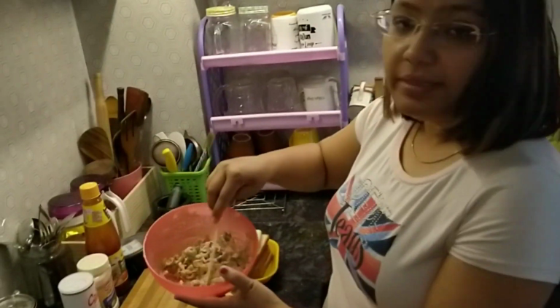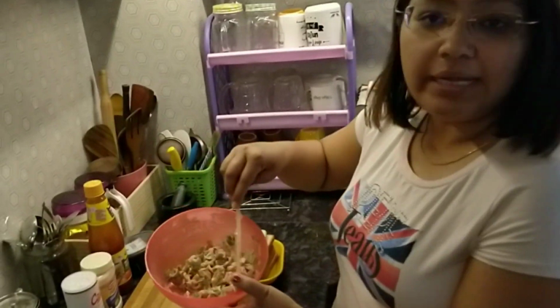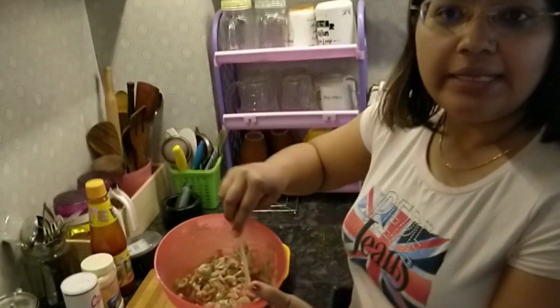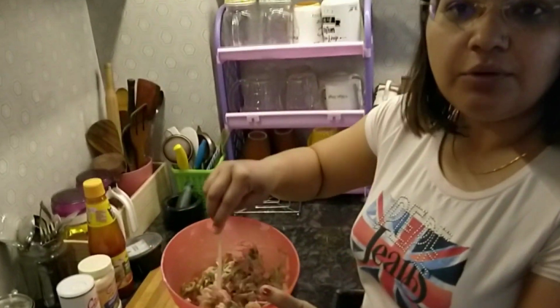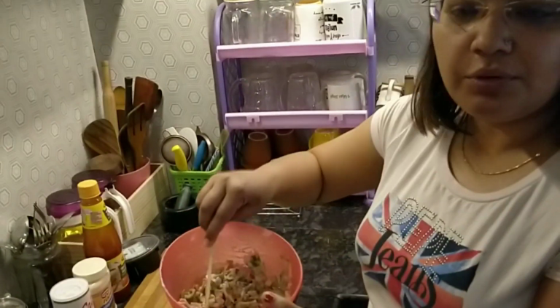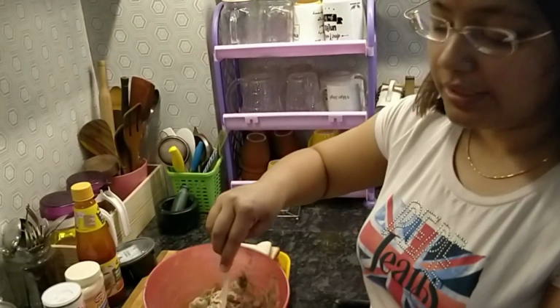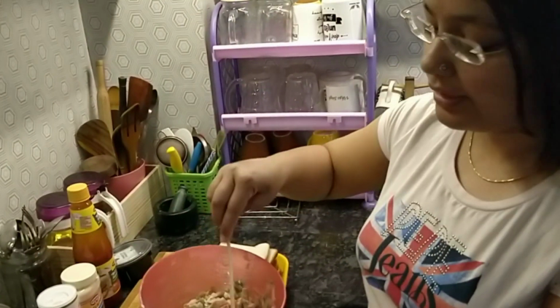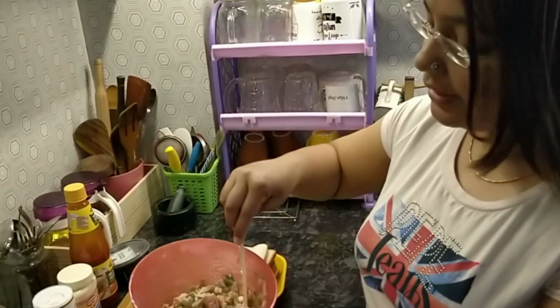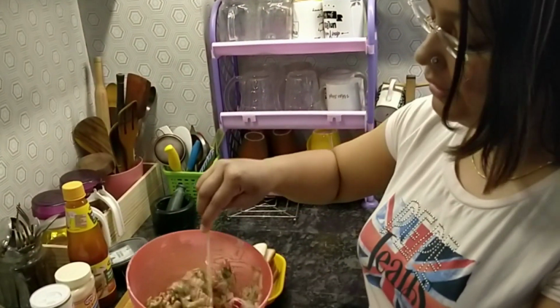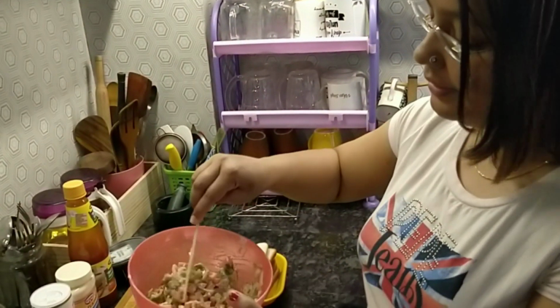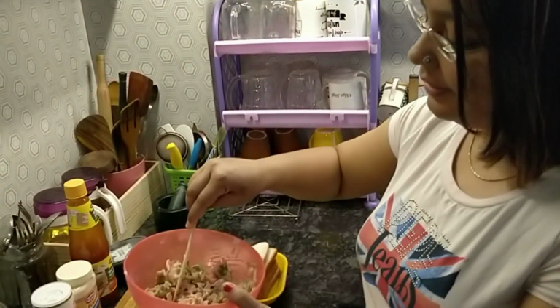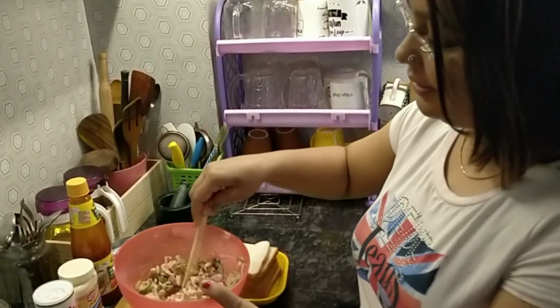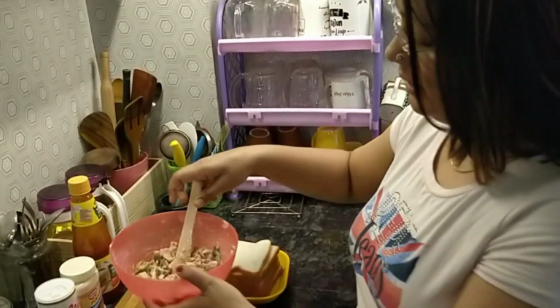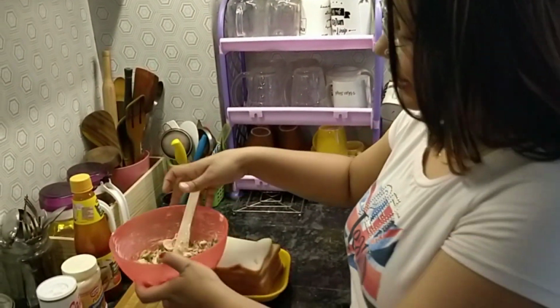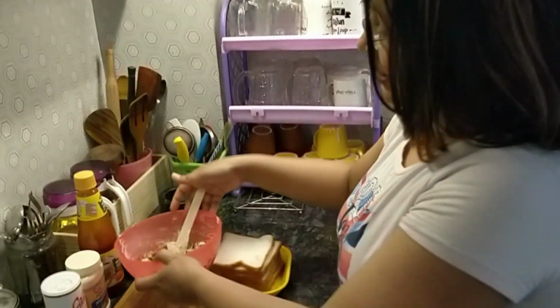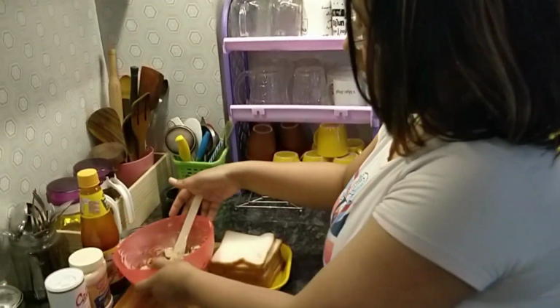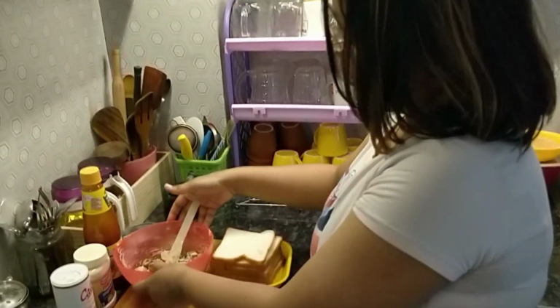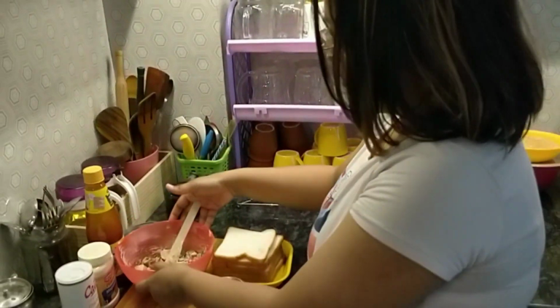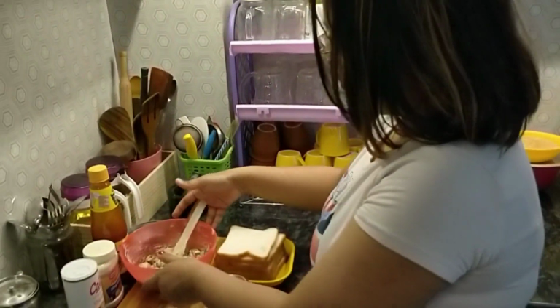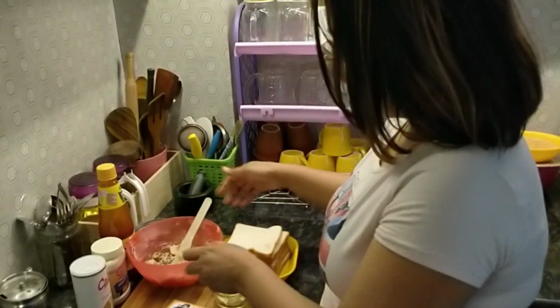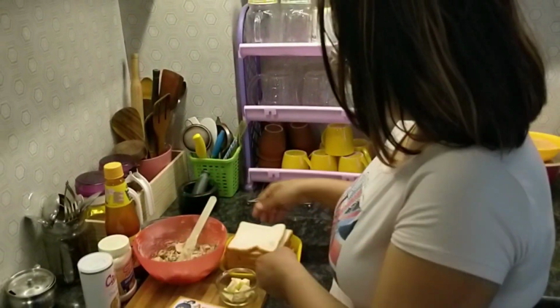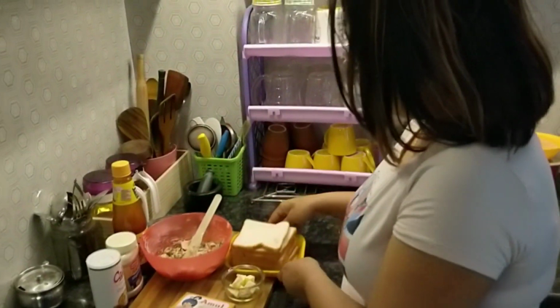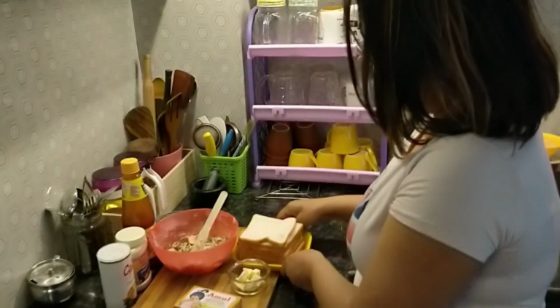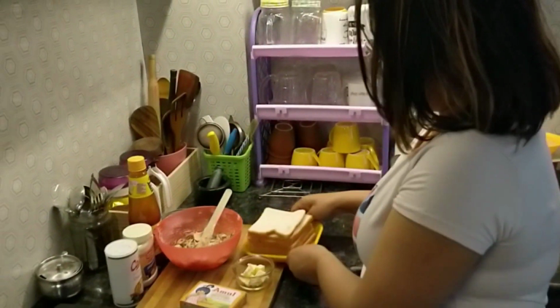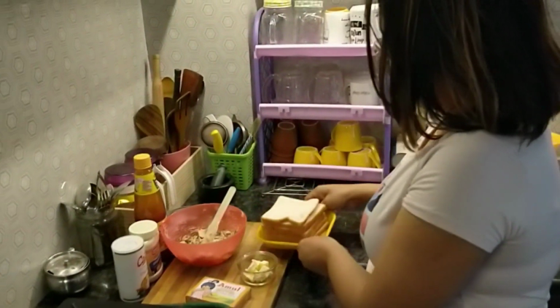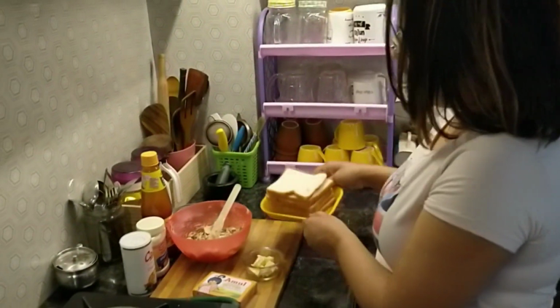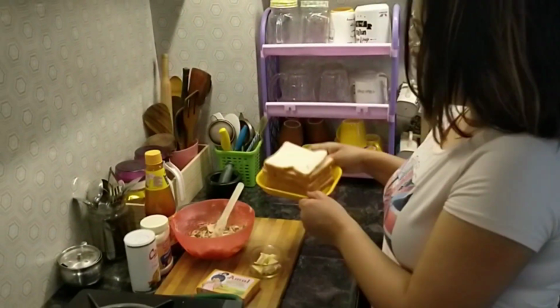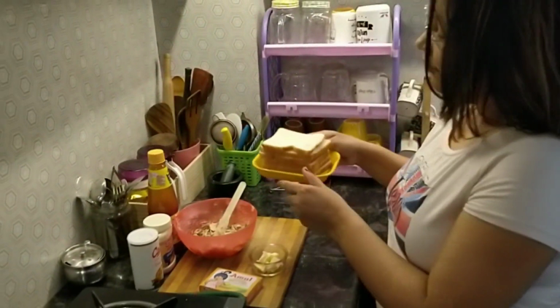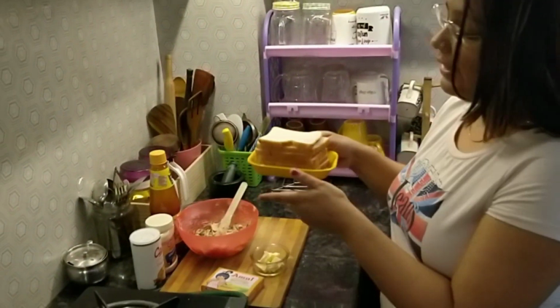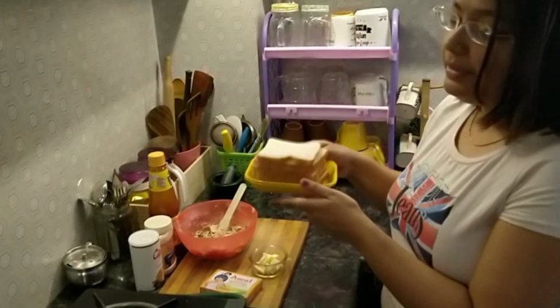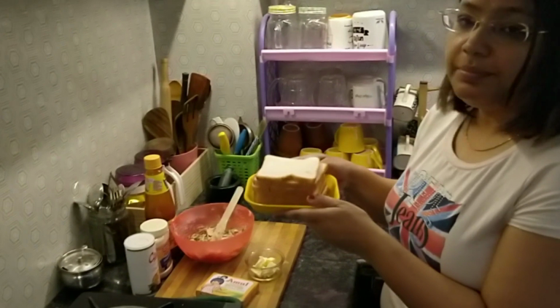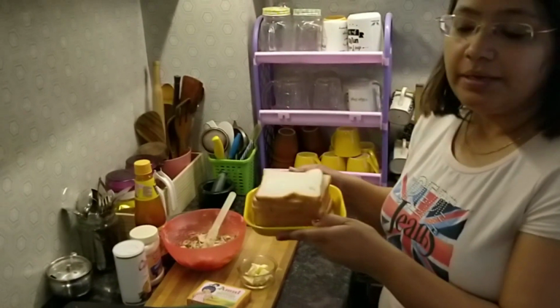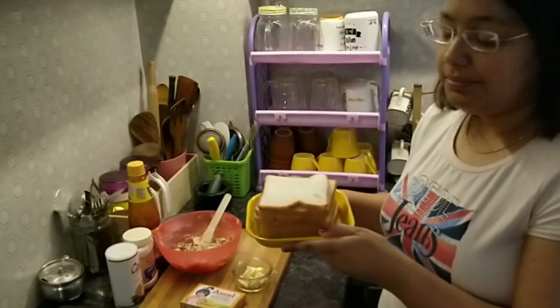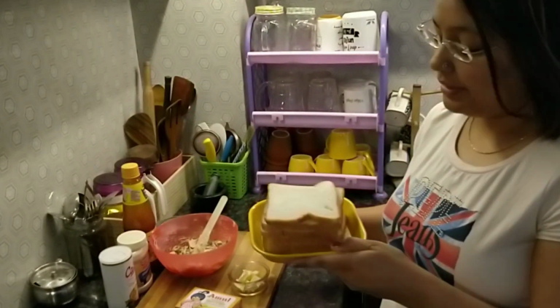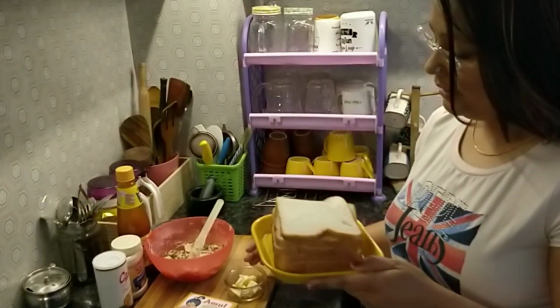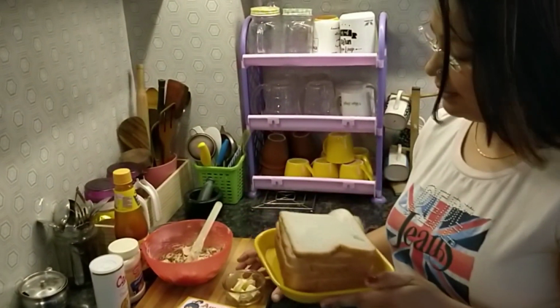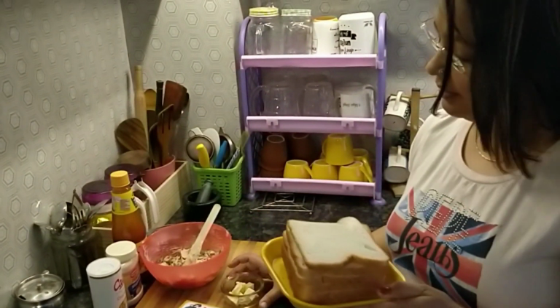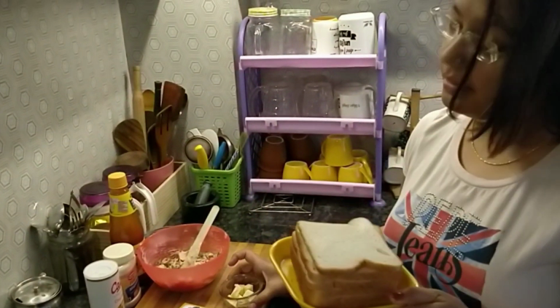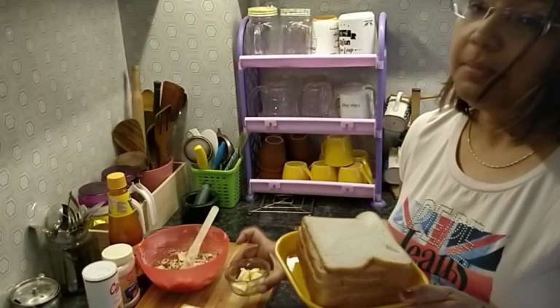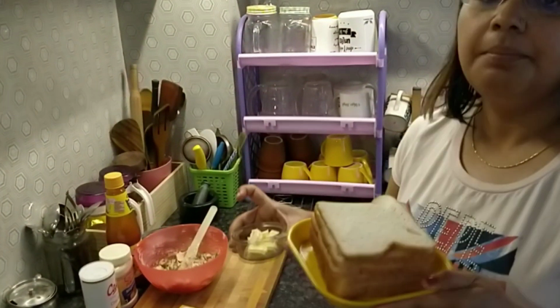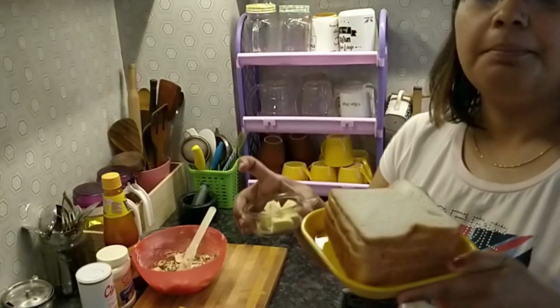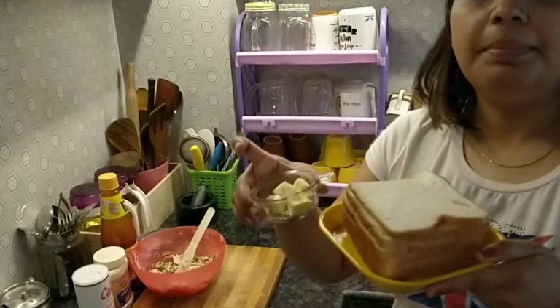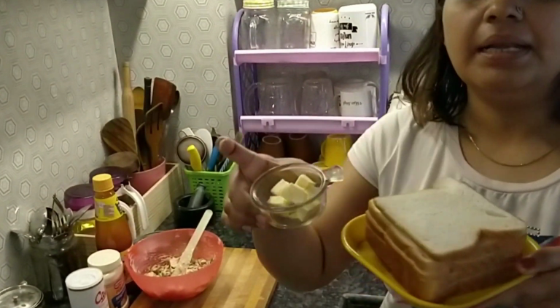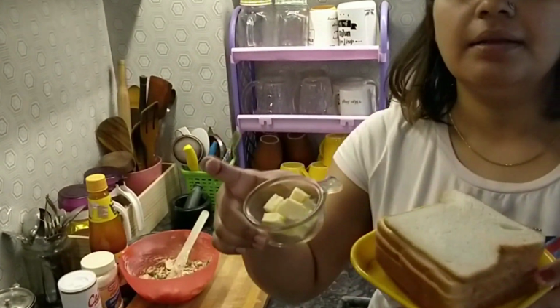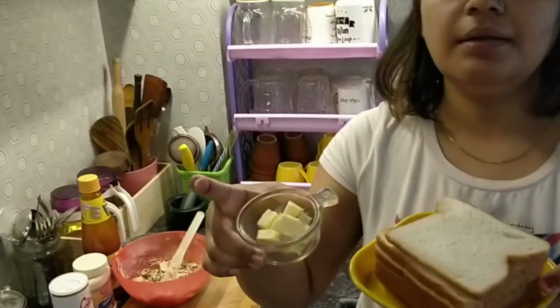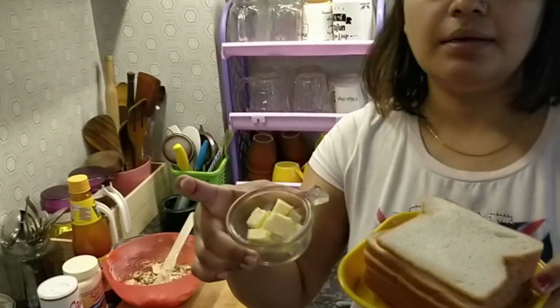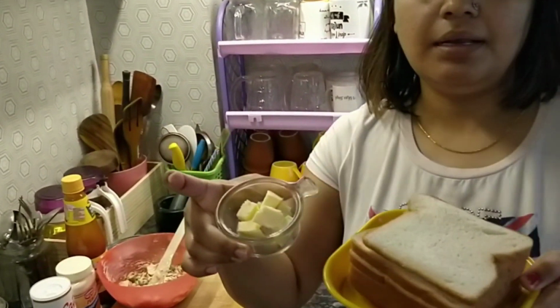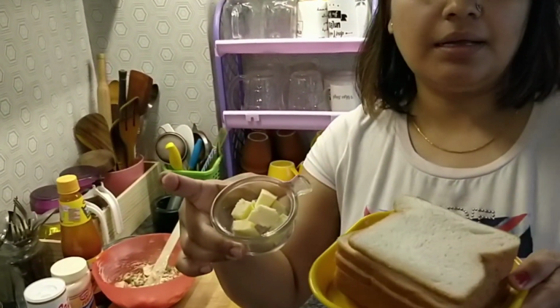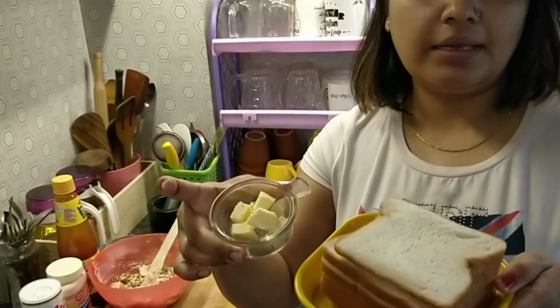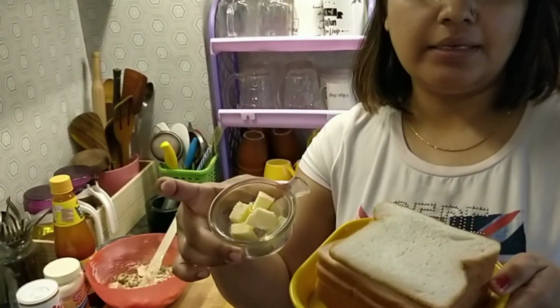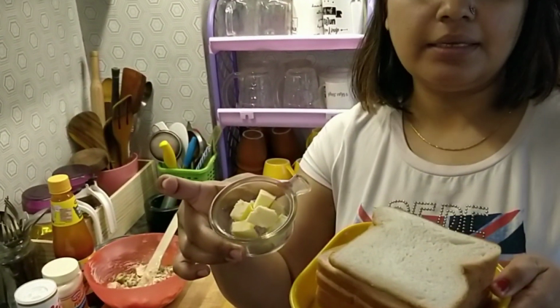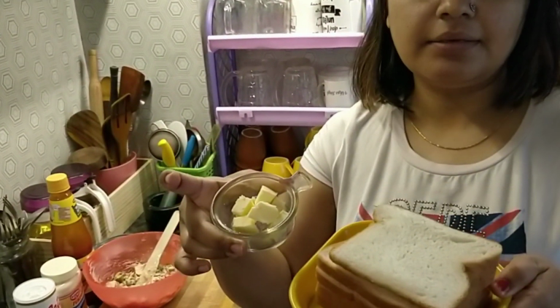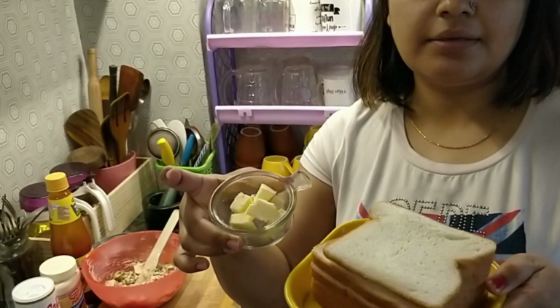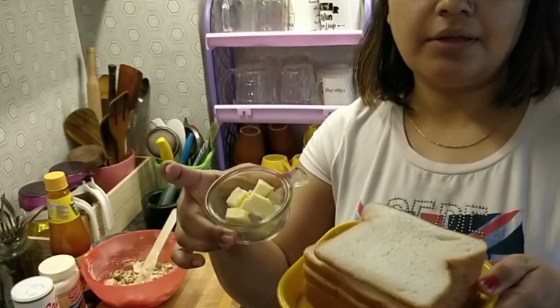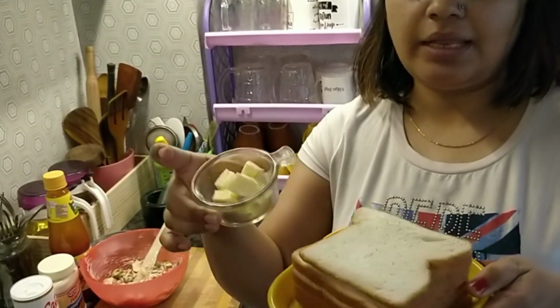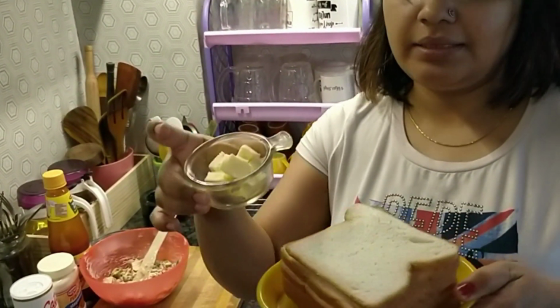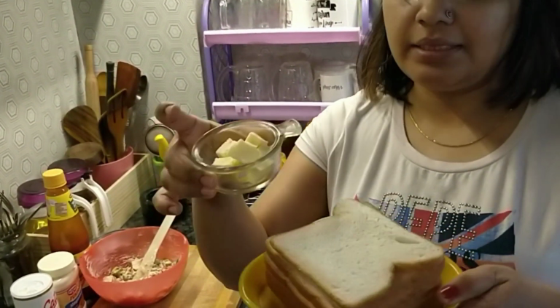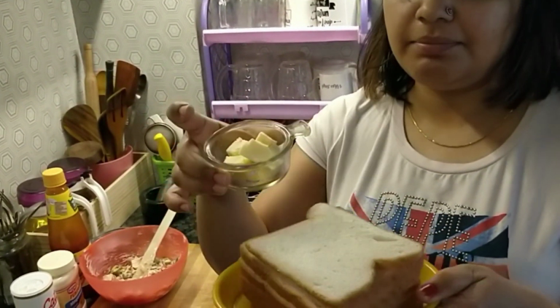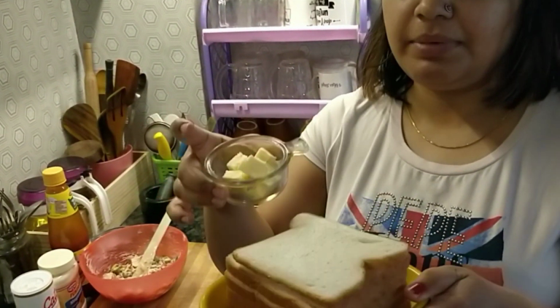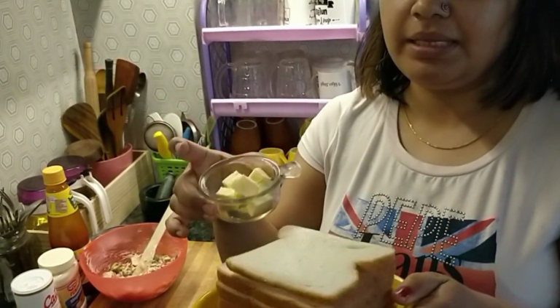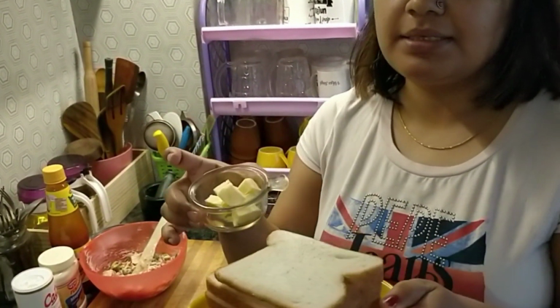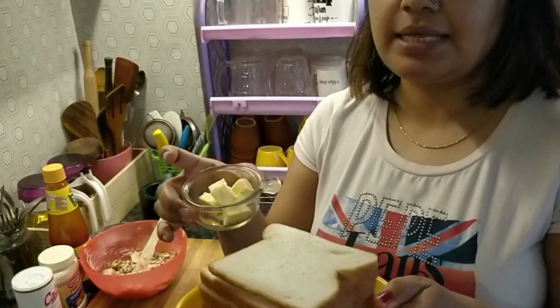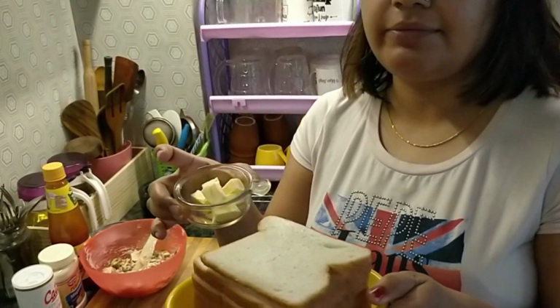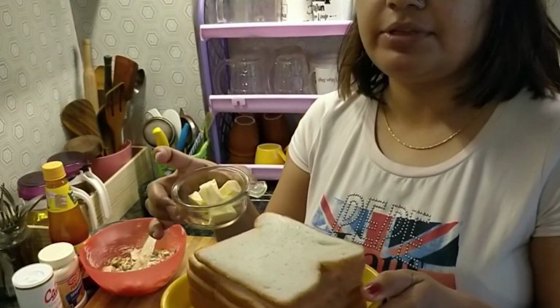We are ready. Add in white bread and add butter. Then we make this sandwich.